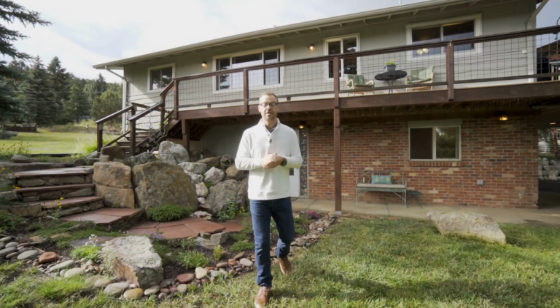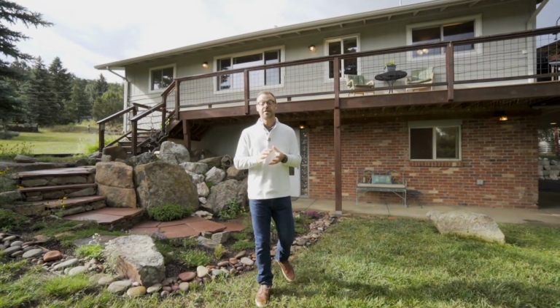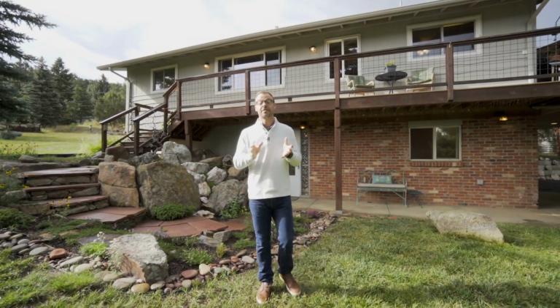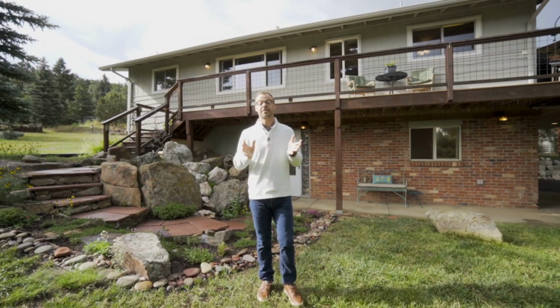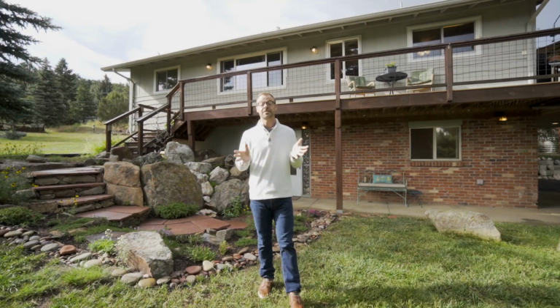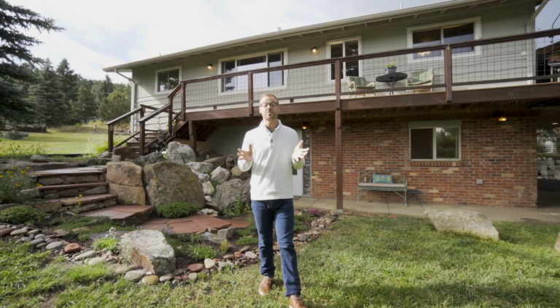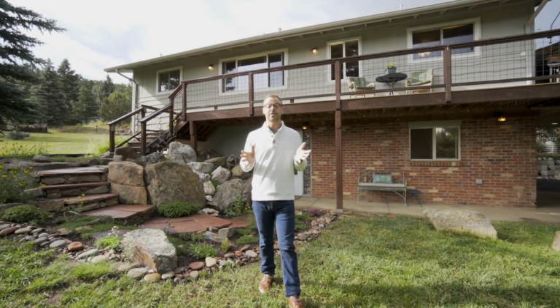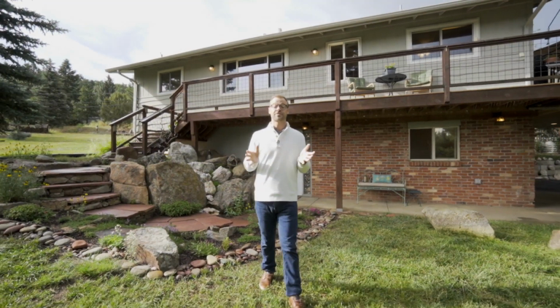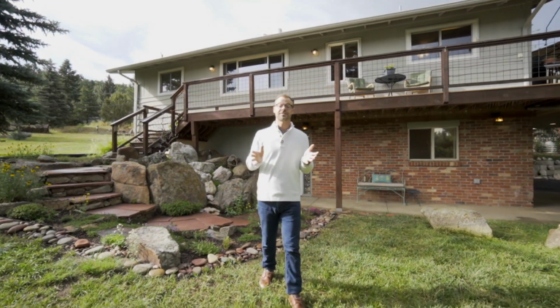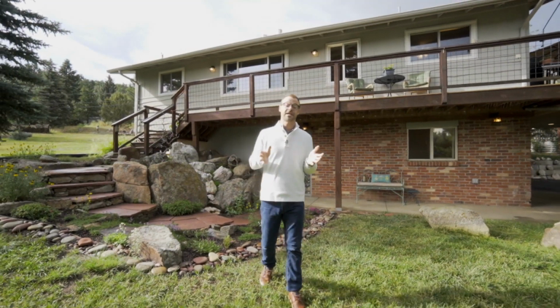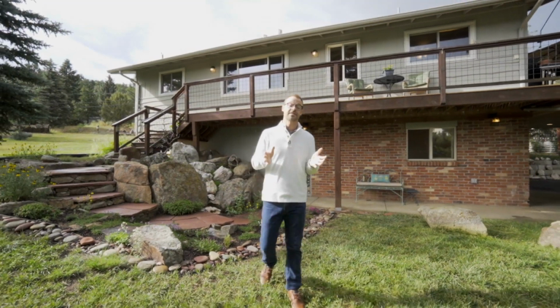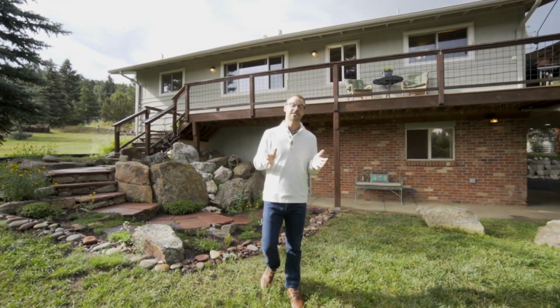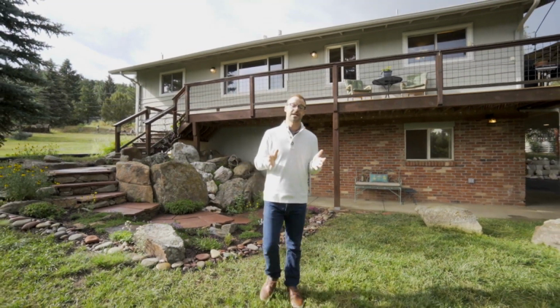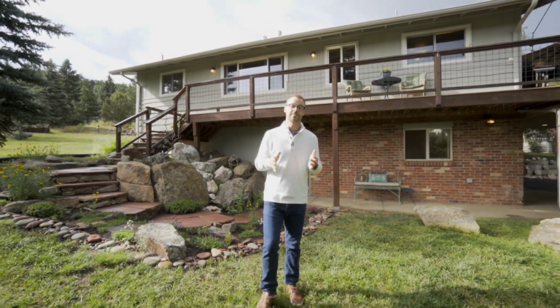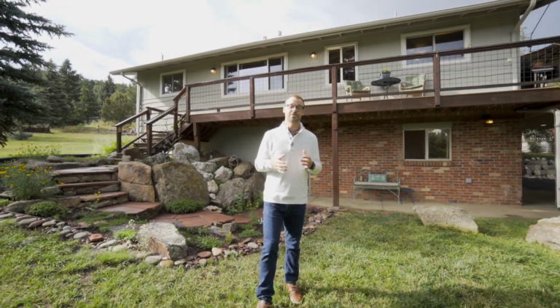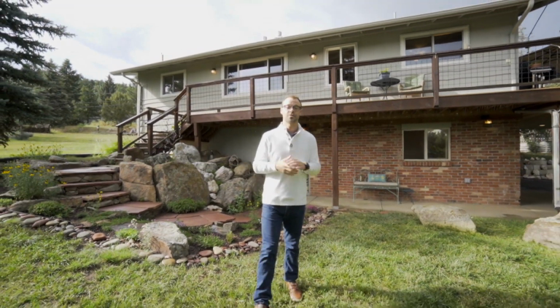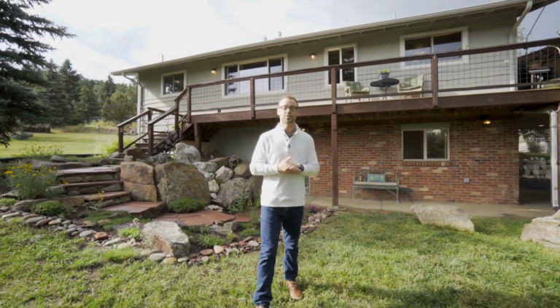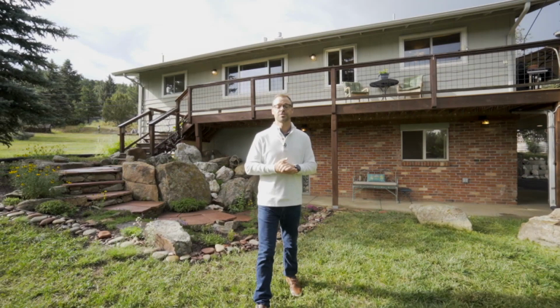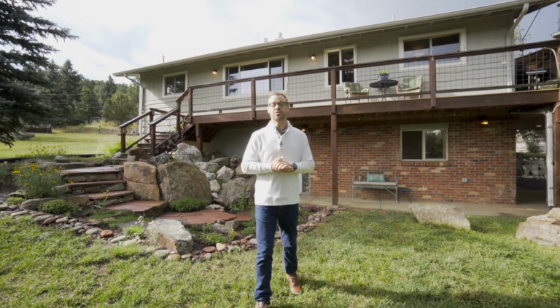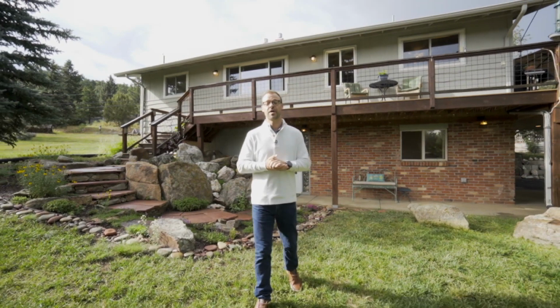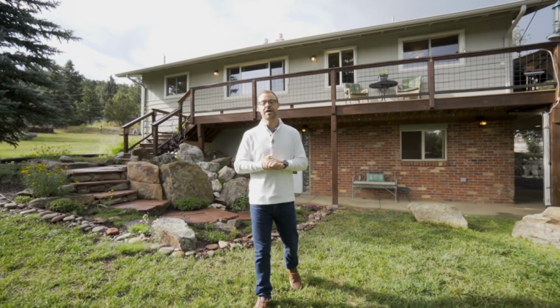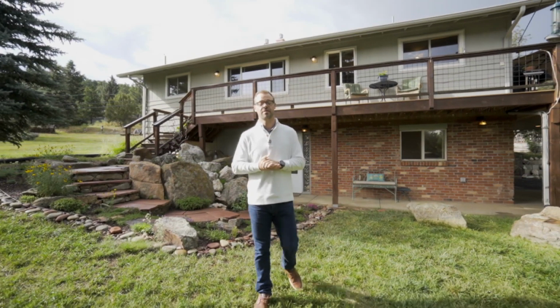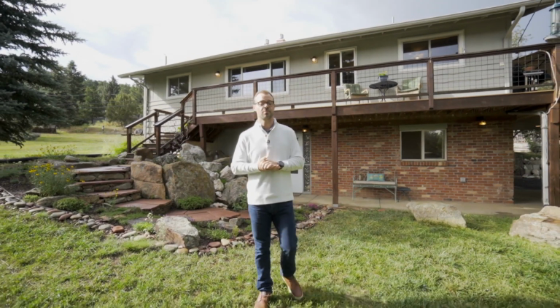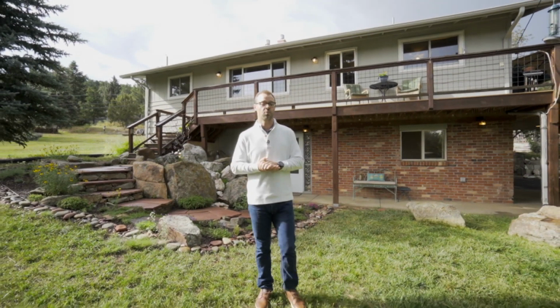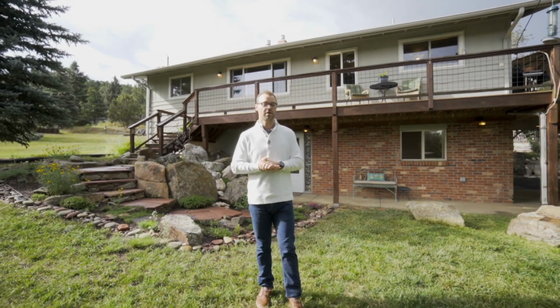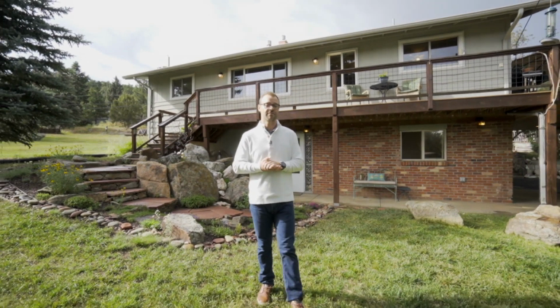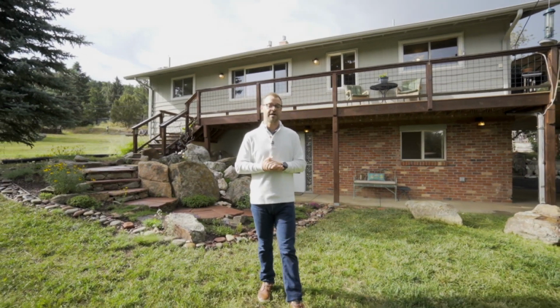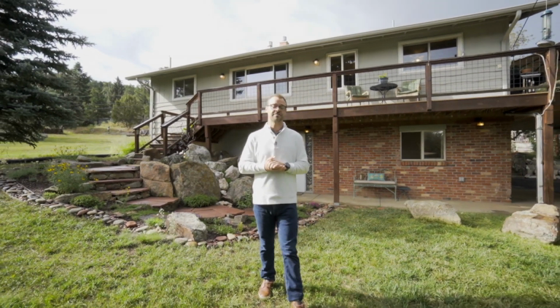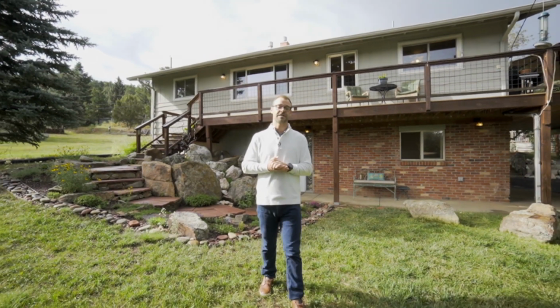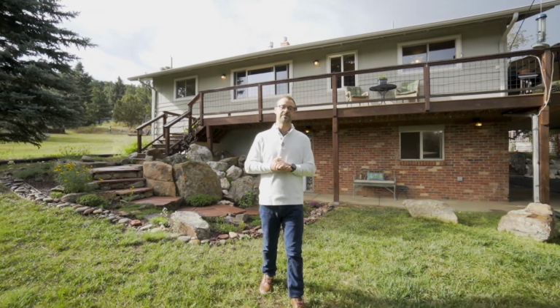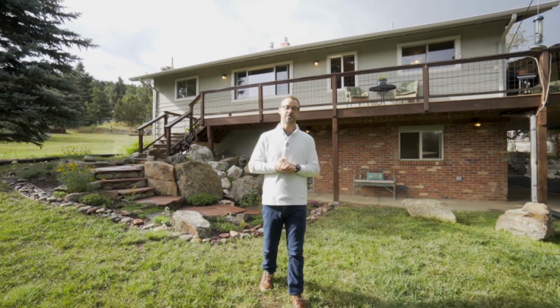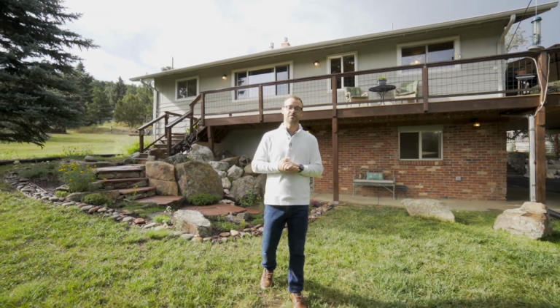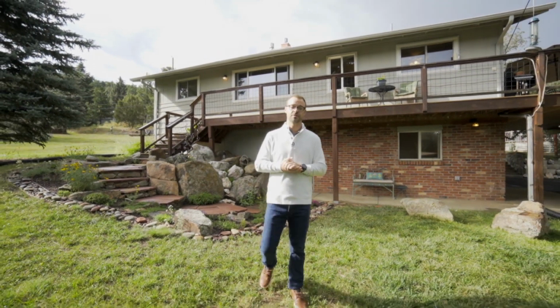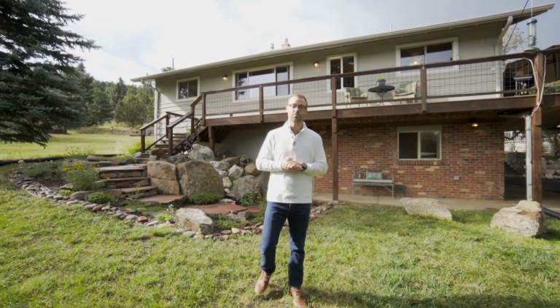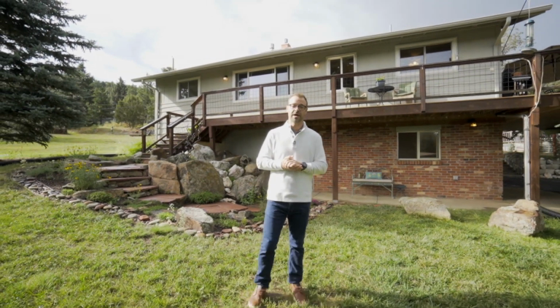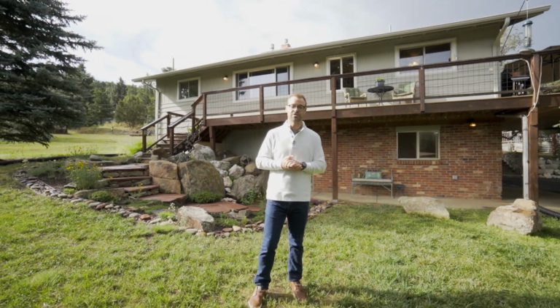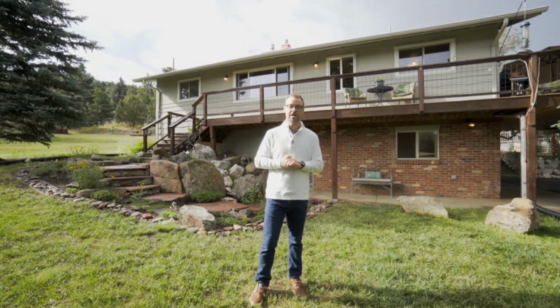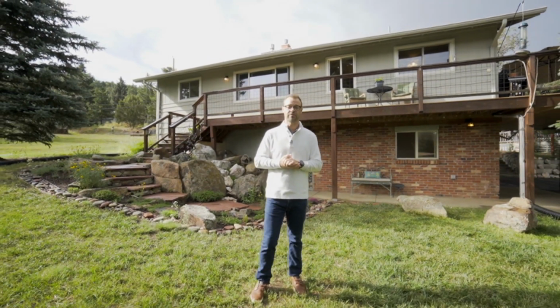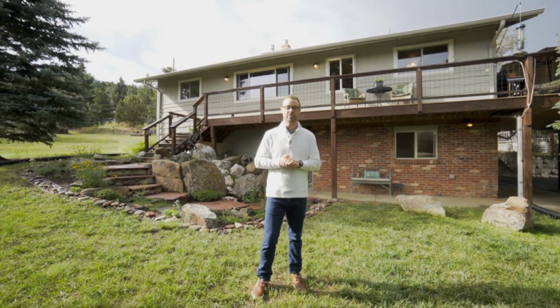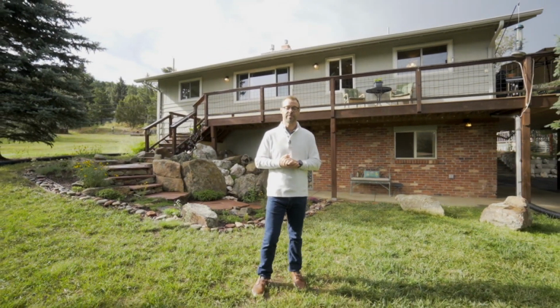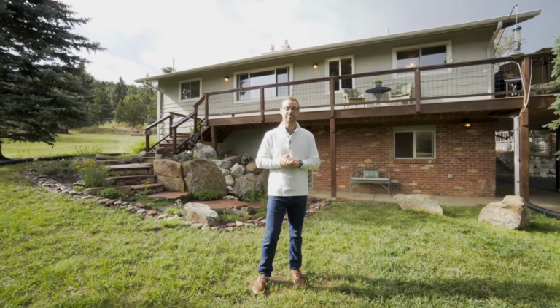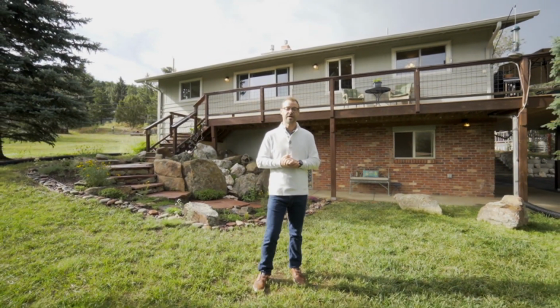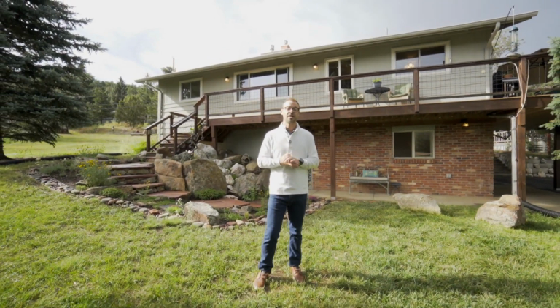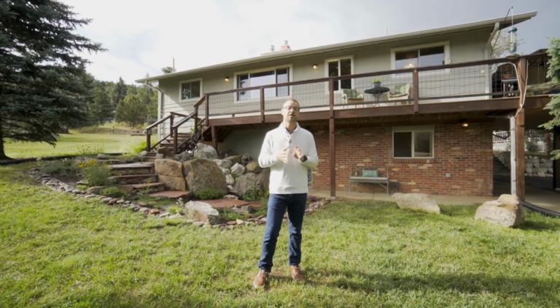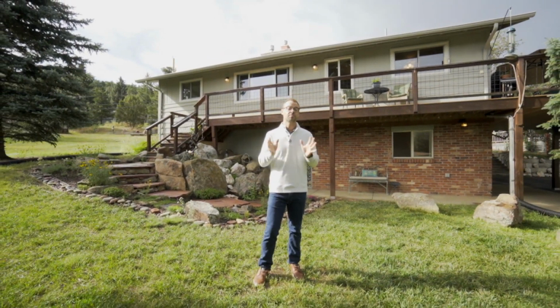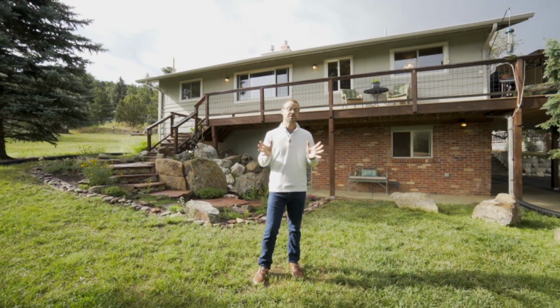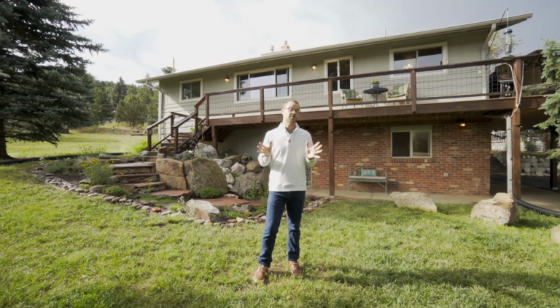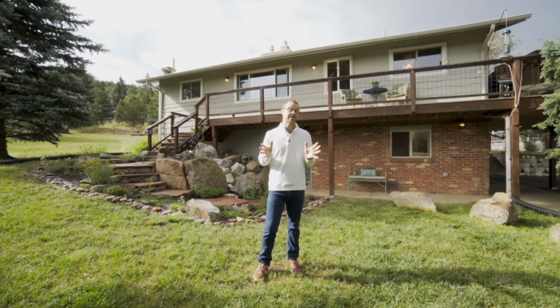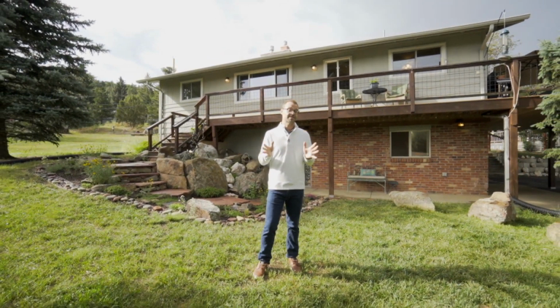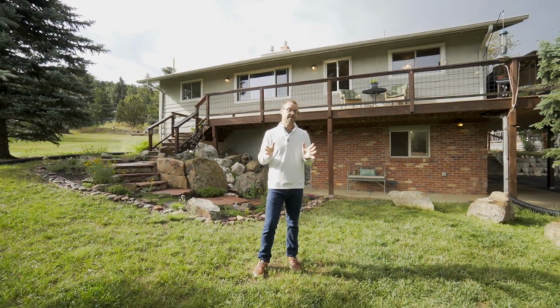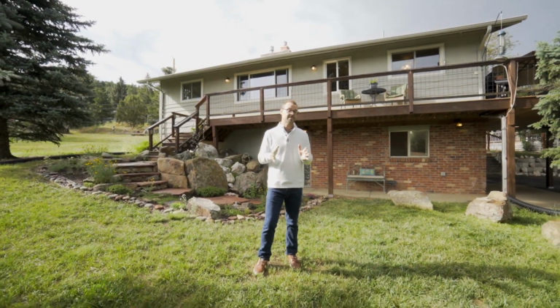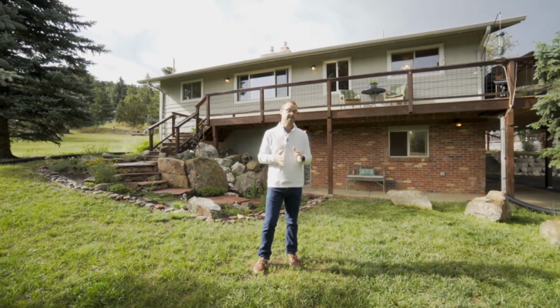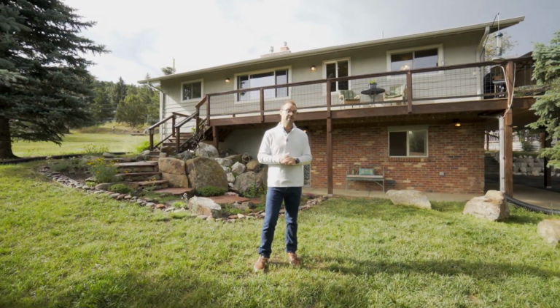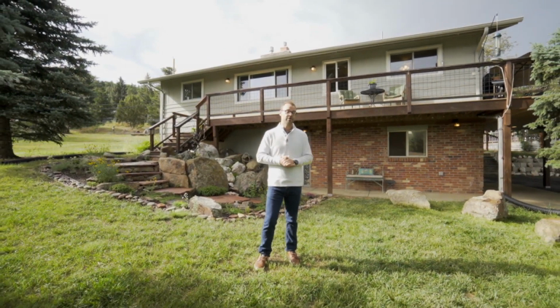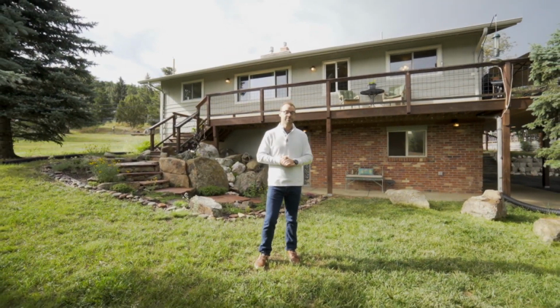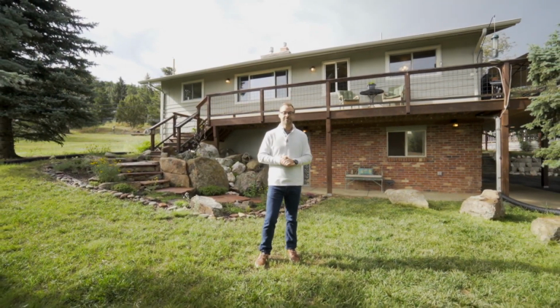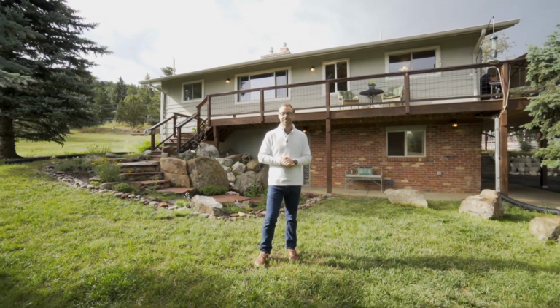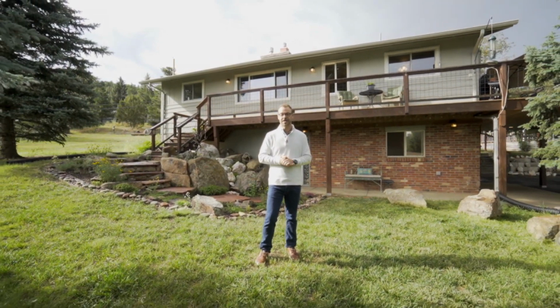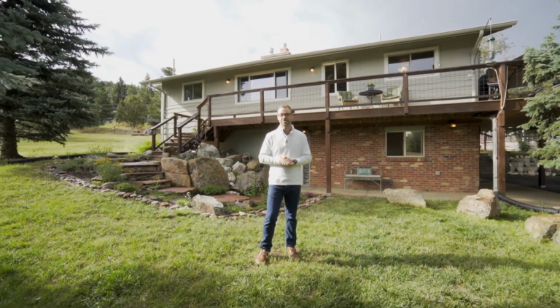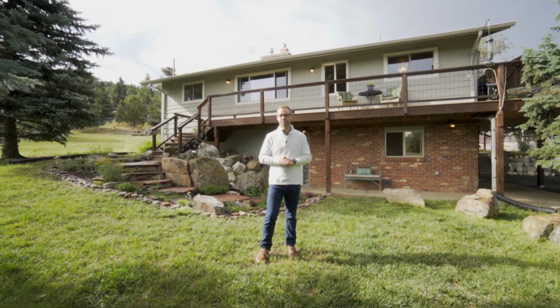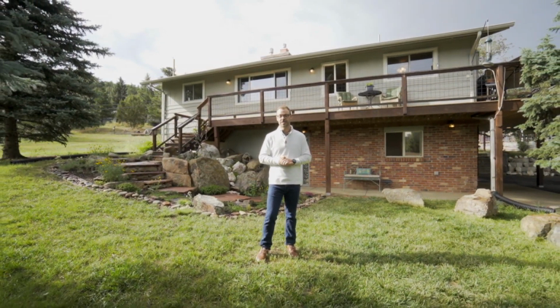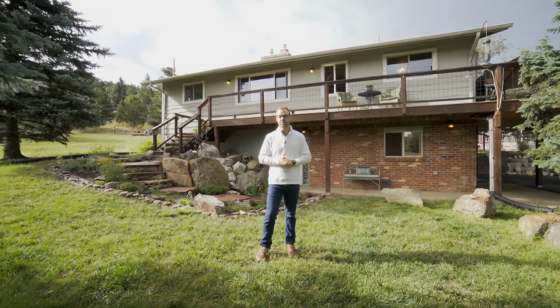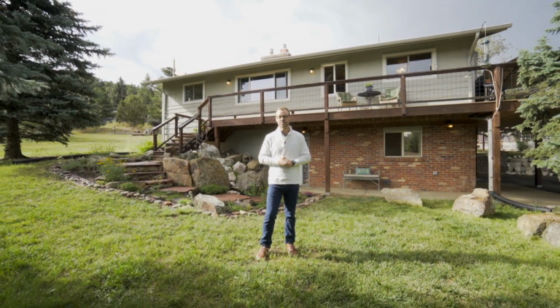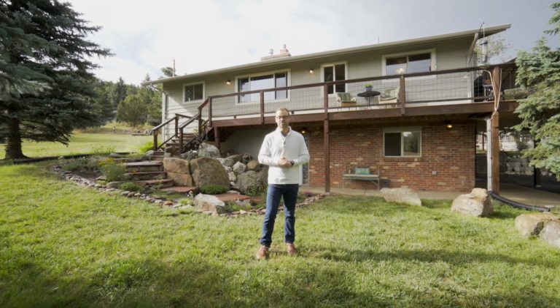Thanks so much for taking the time to tour 28157 Lupine Drive with me. Please don't hesitate to let me know if I can answer any questions.